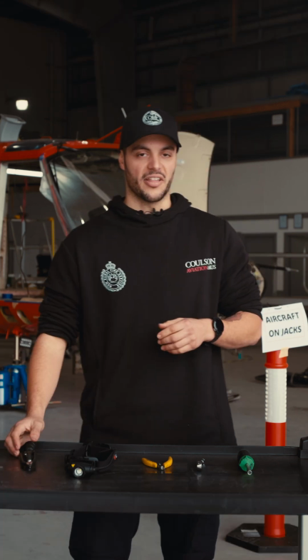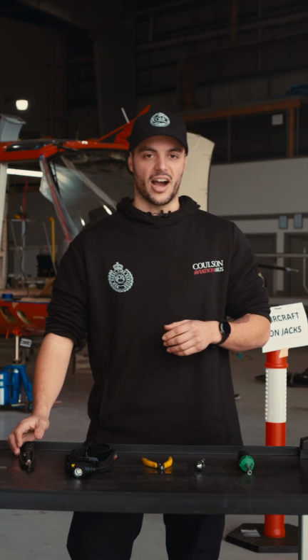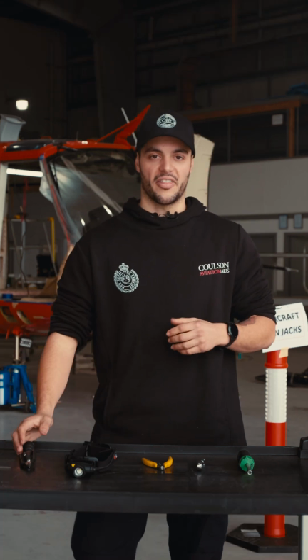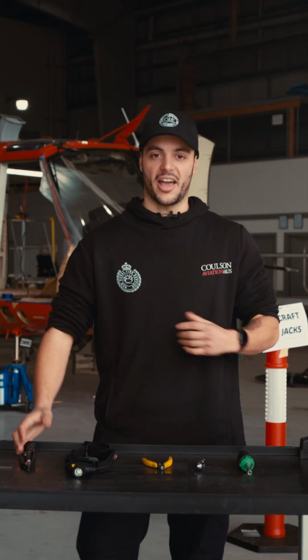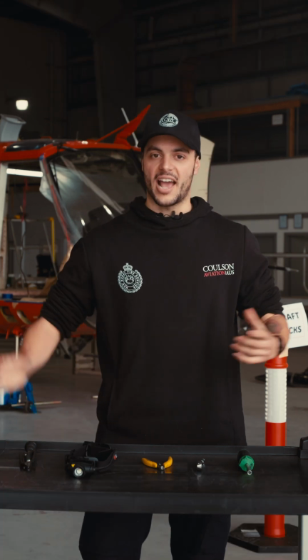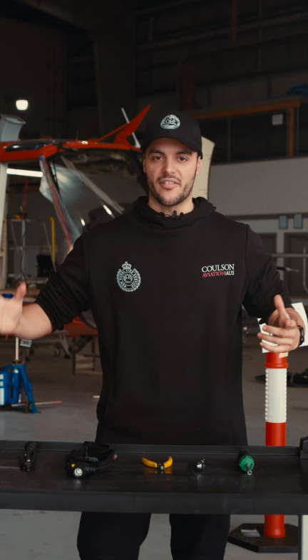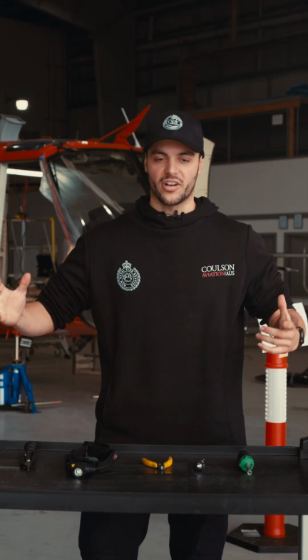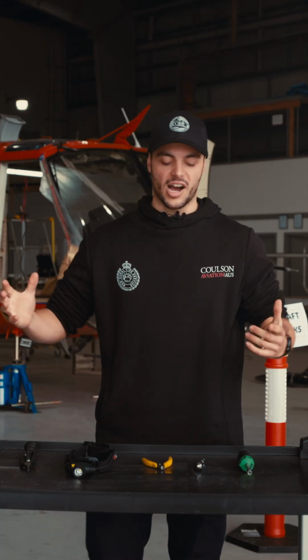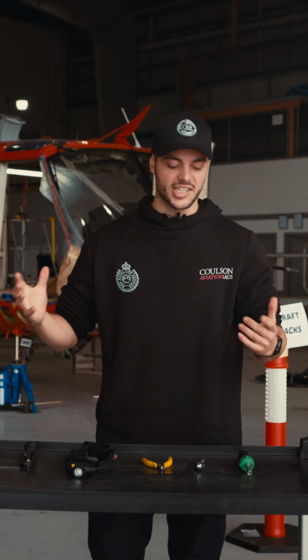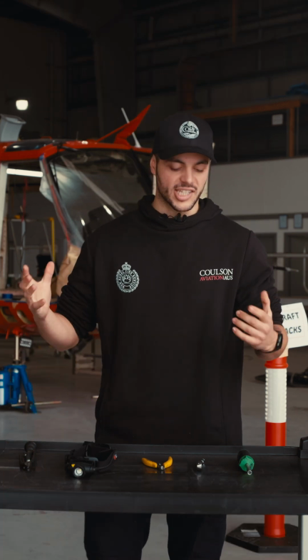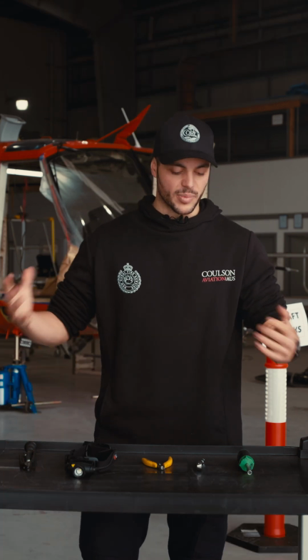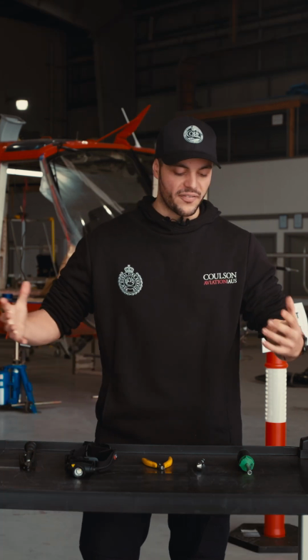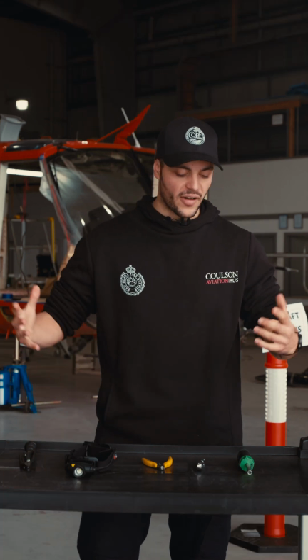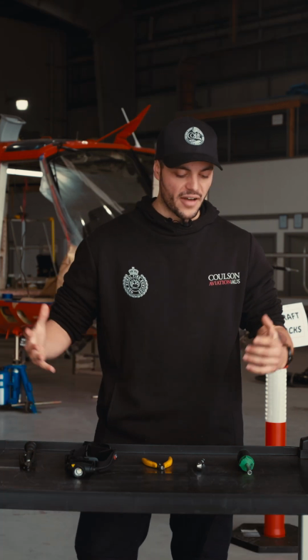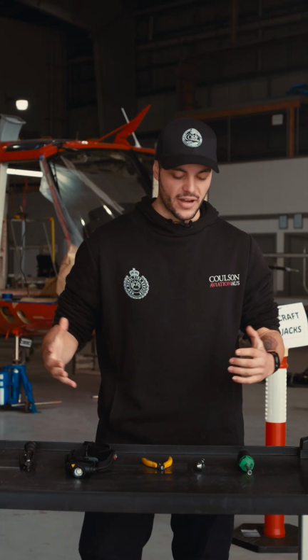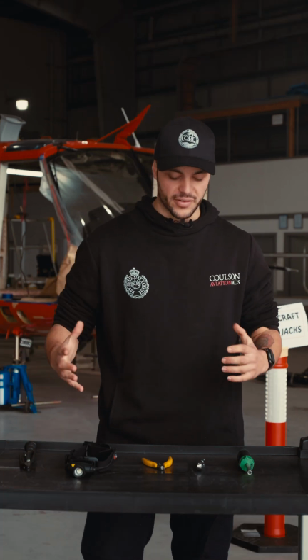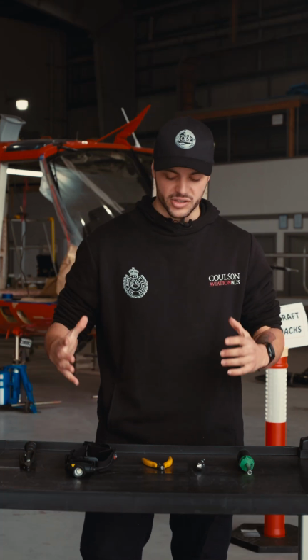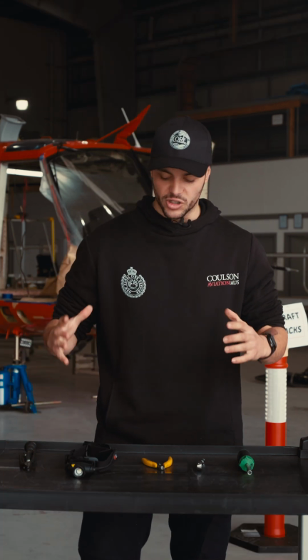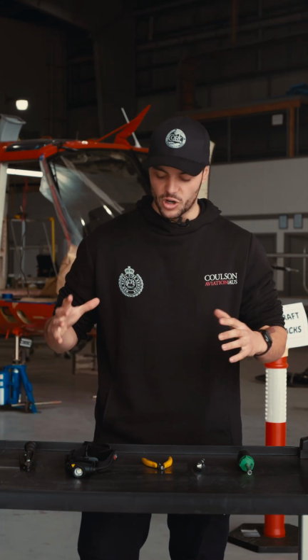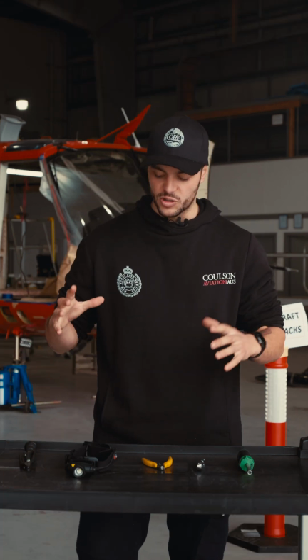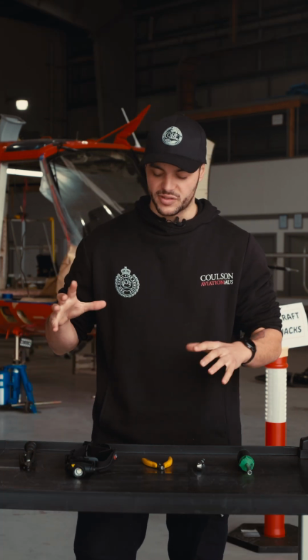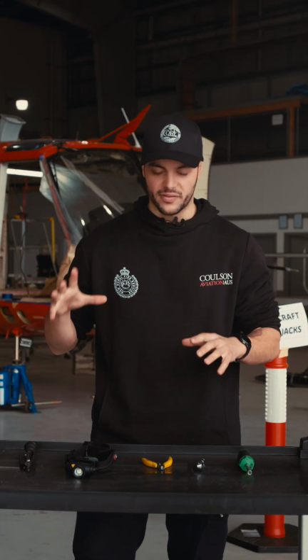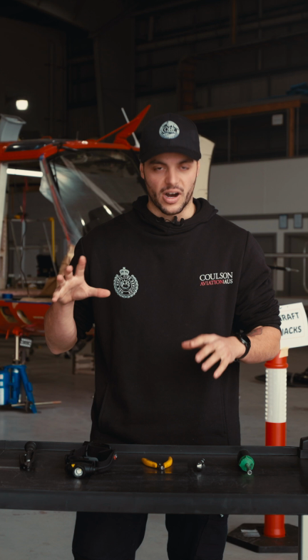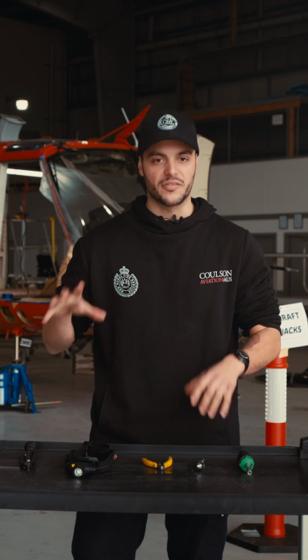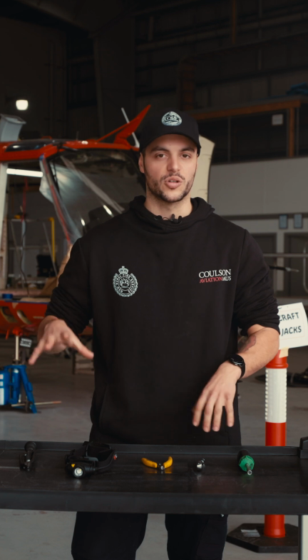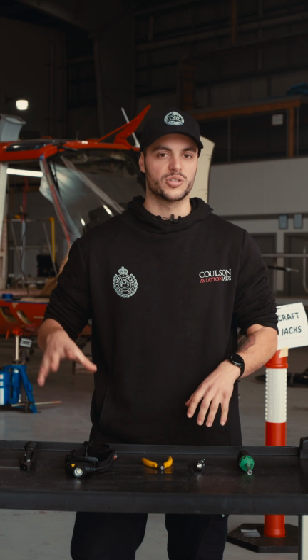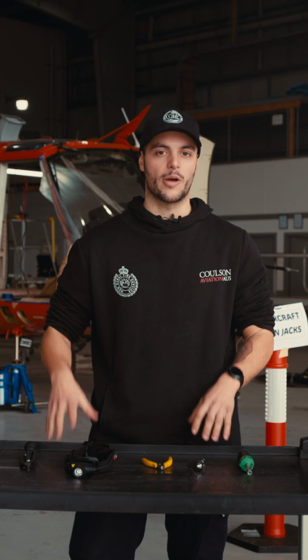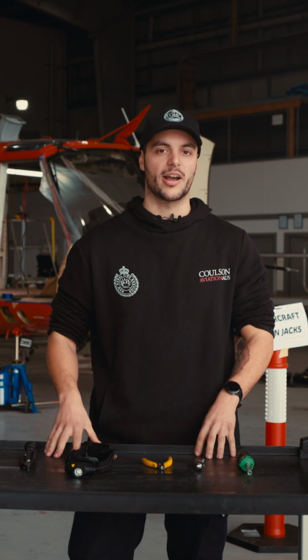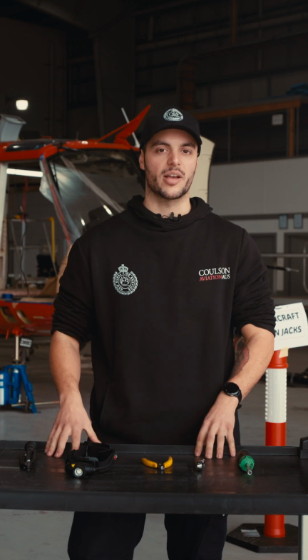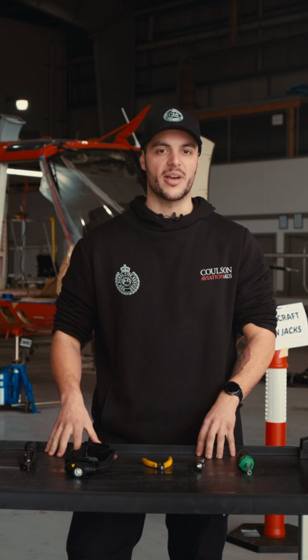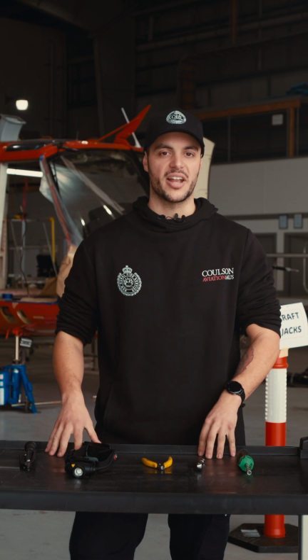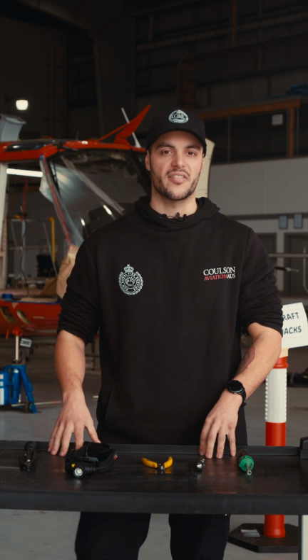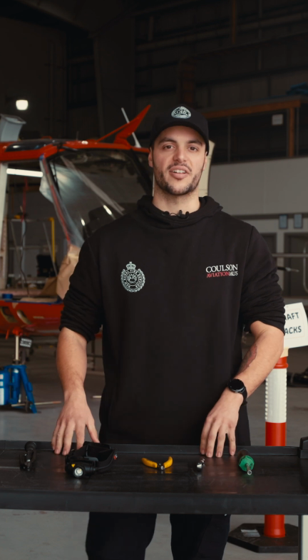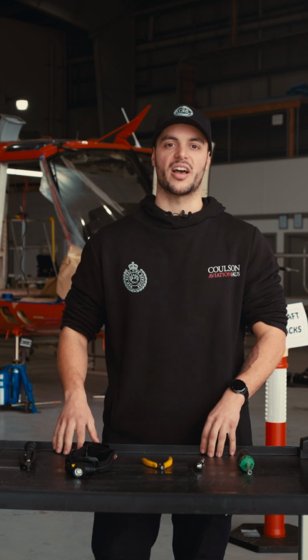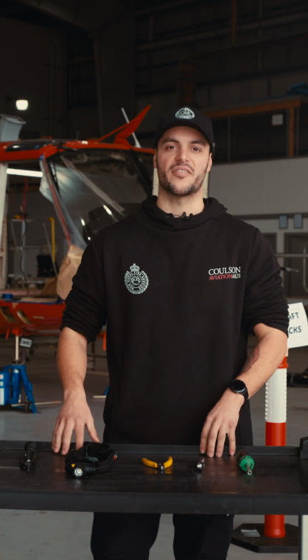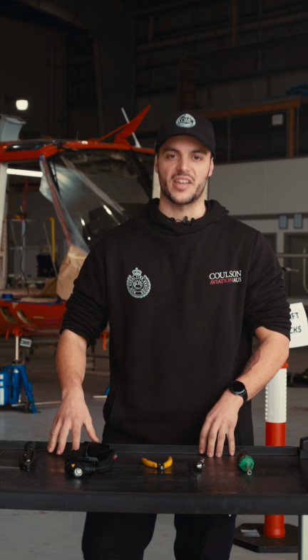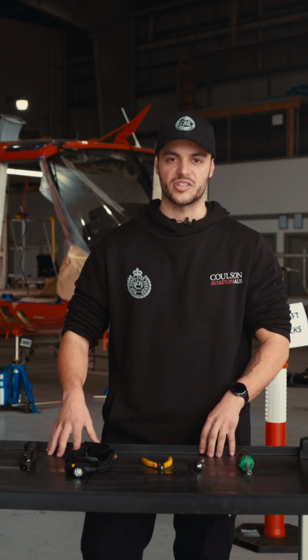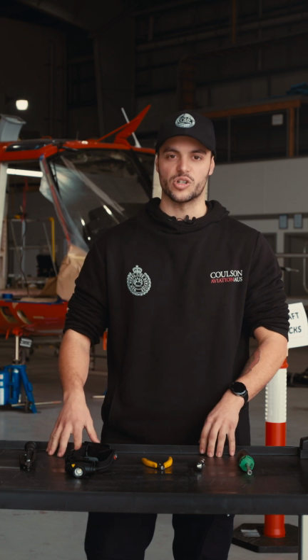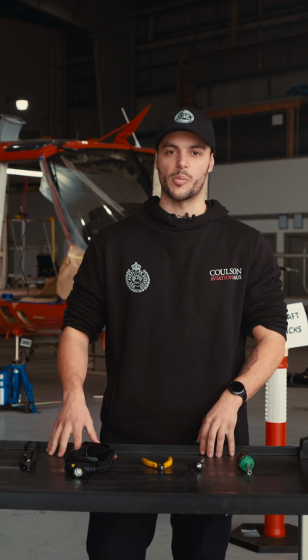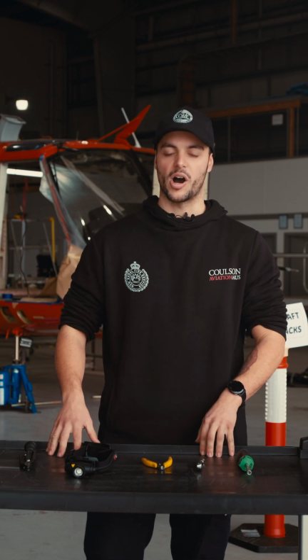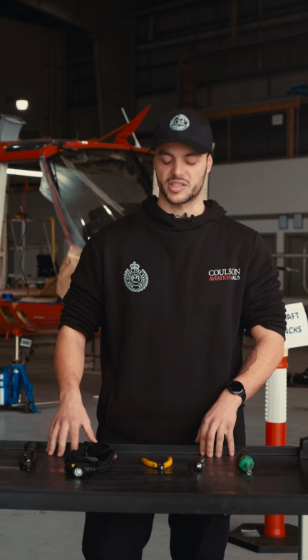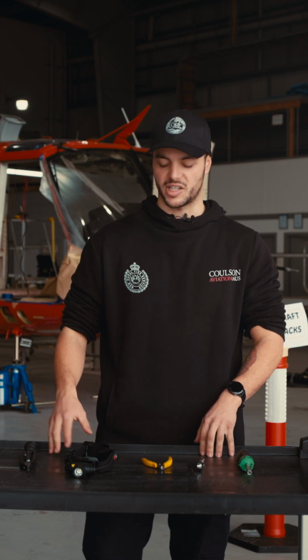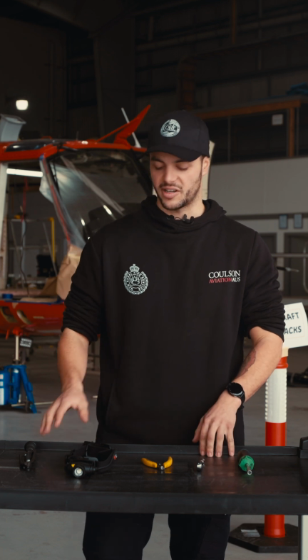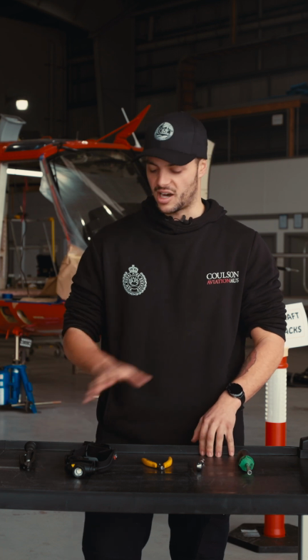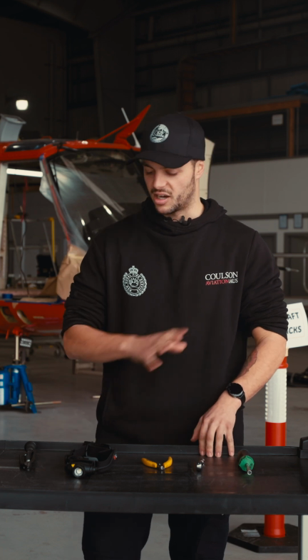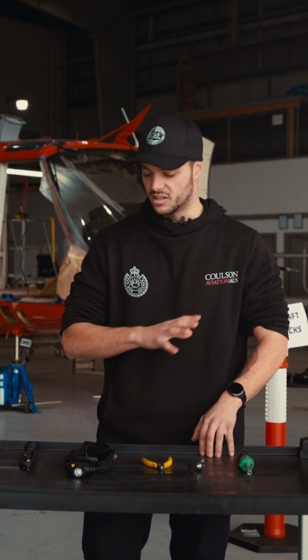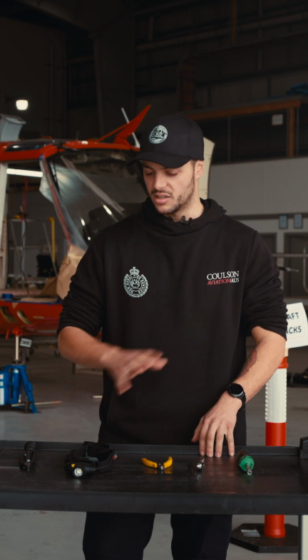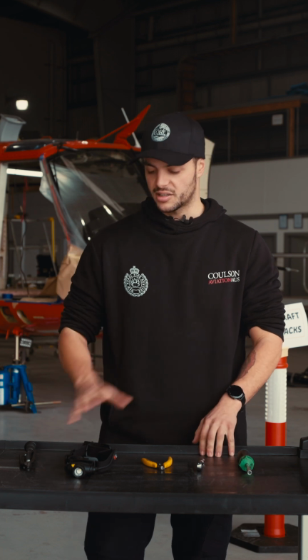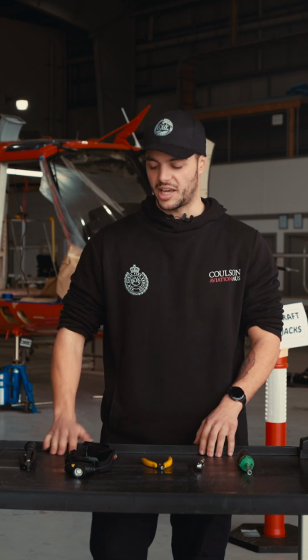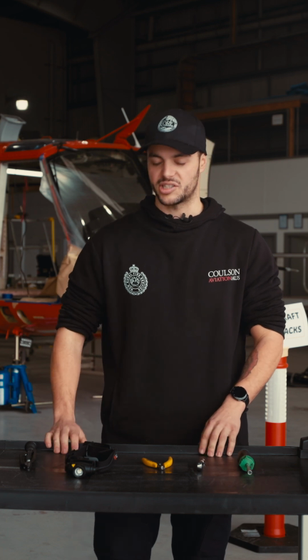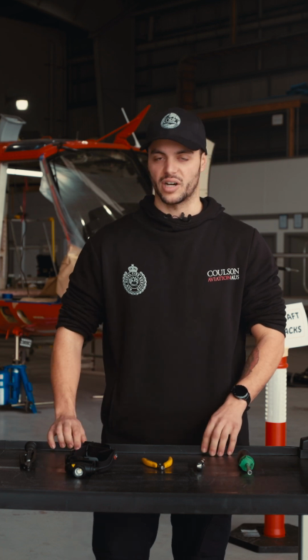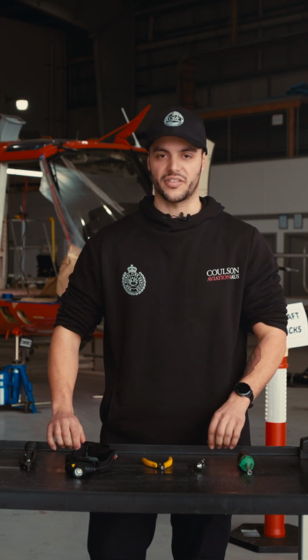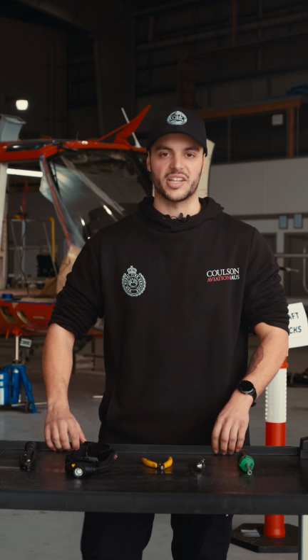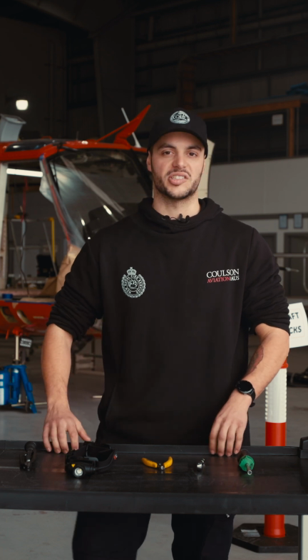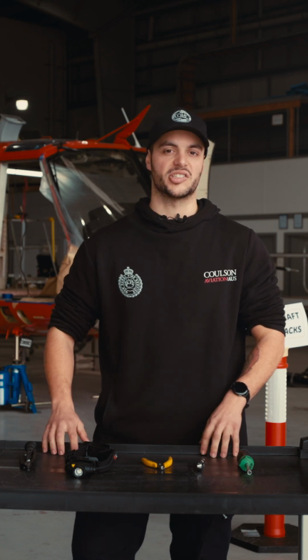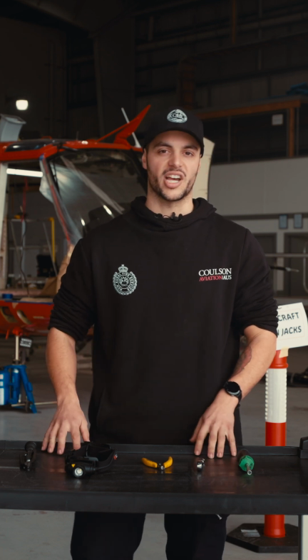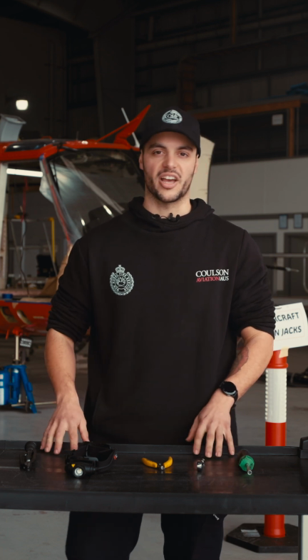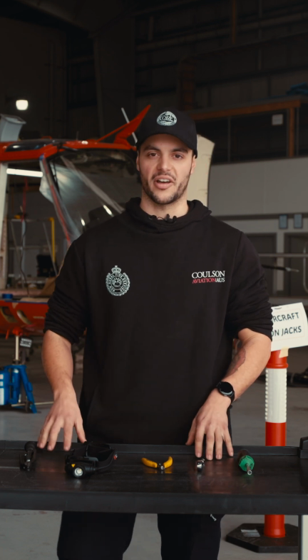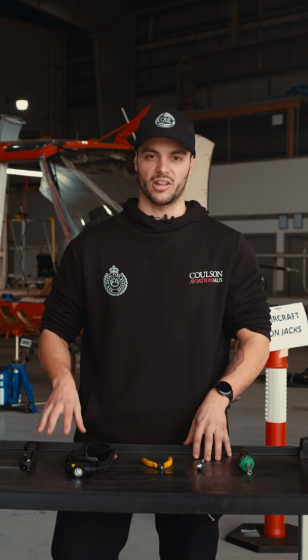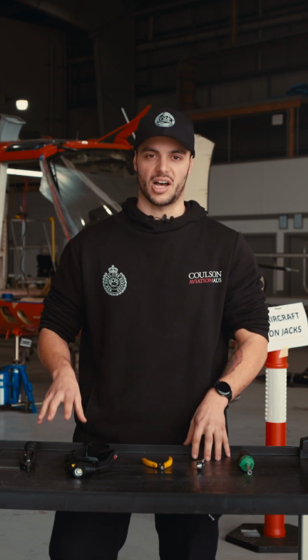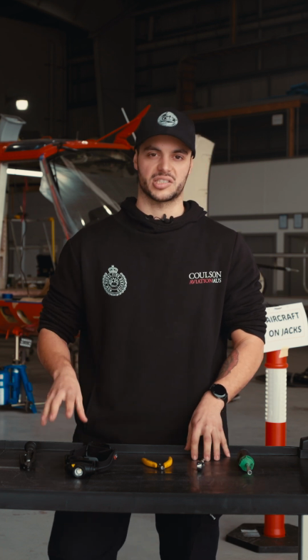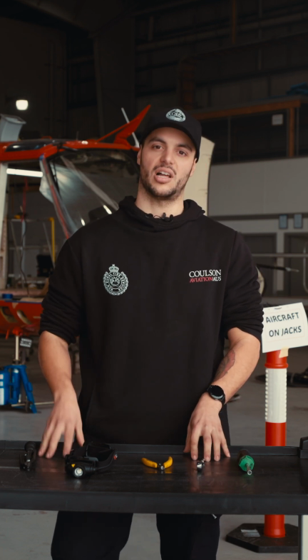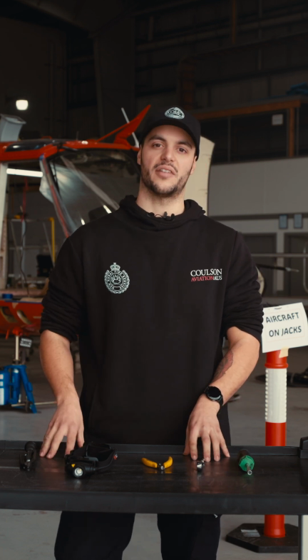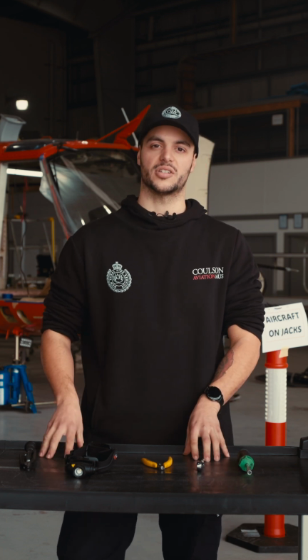And there you have it guys, that's my five favourite tools — five tools I recommend everyone have in their toolbox. Get yourself a decent set and they'll last a lifetime.